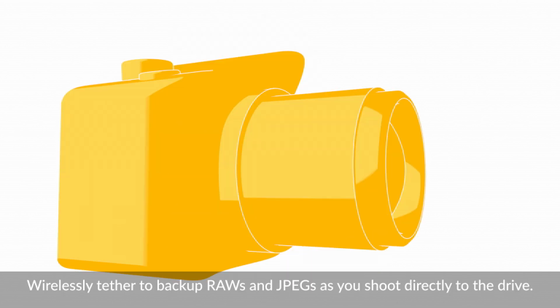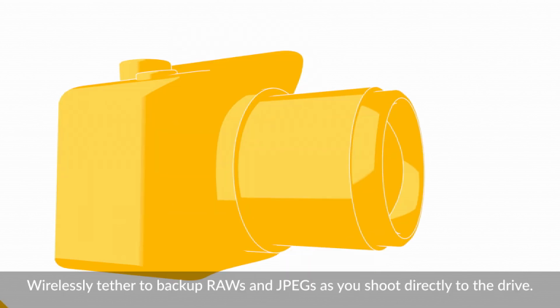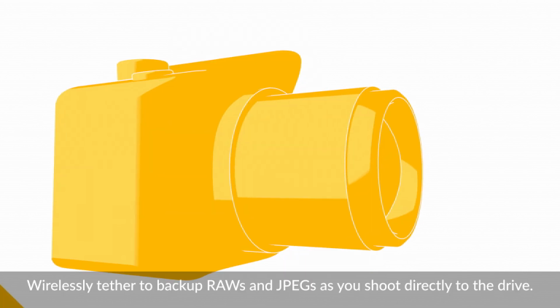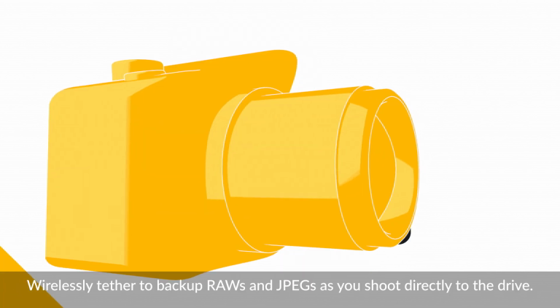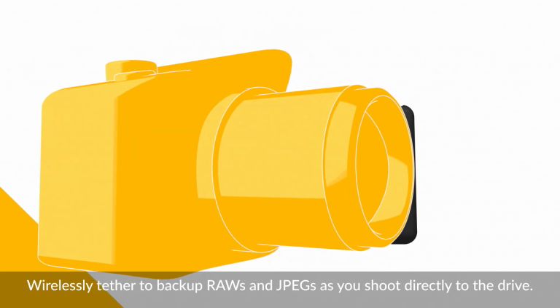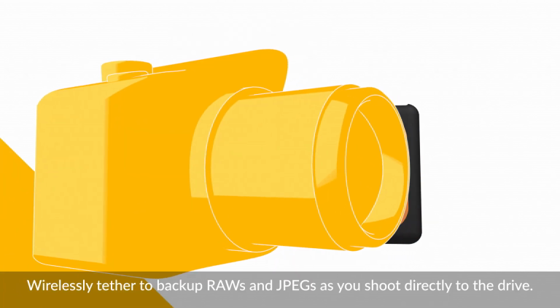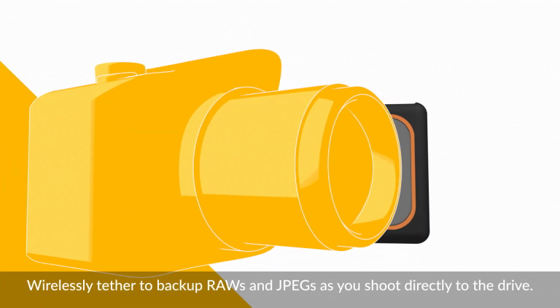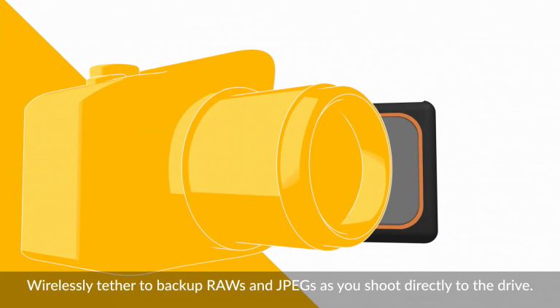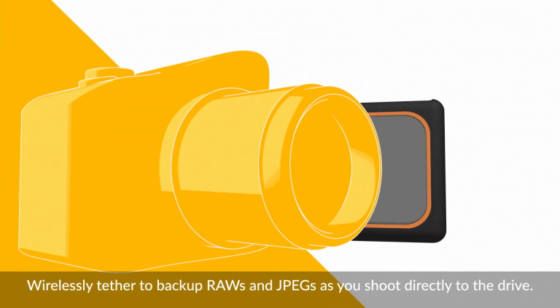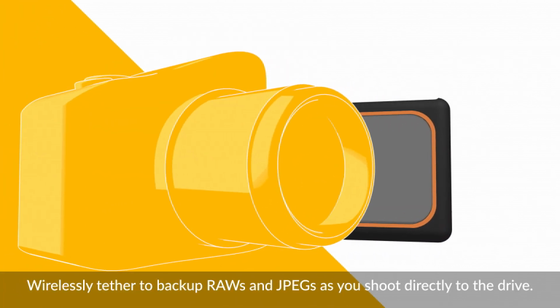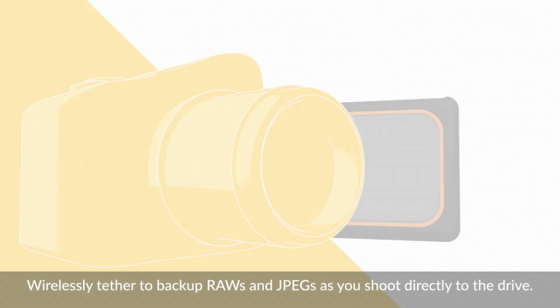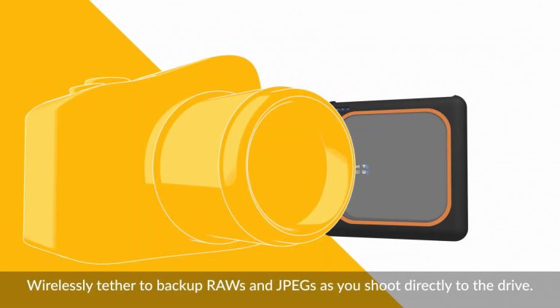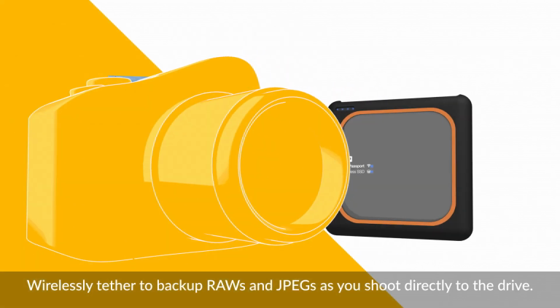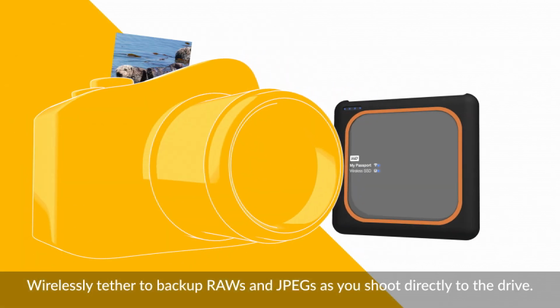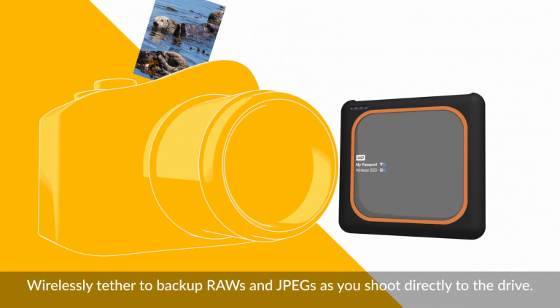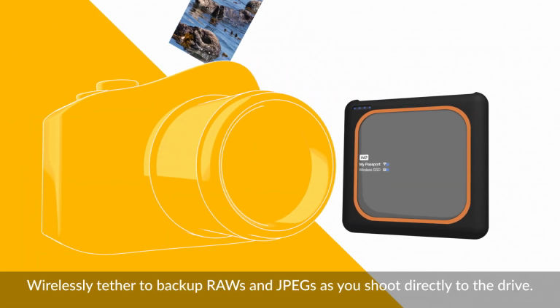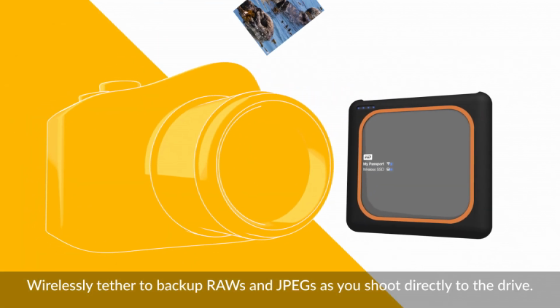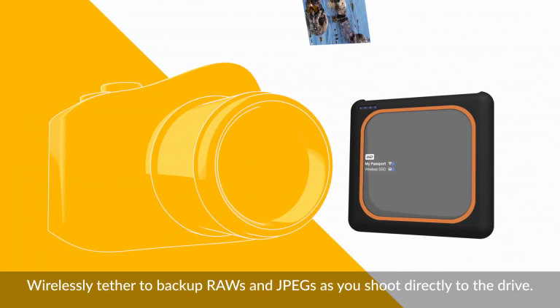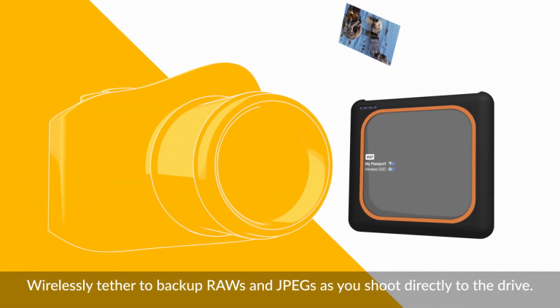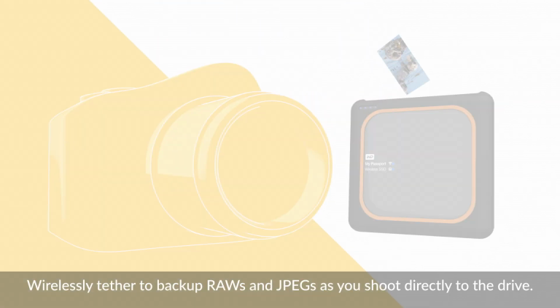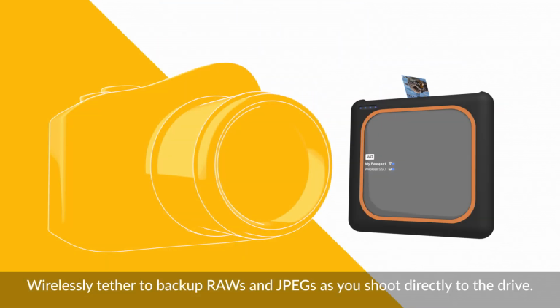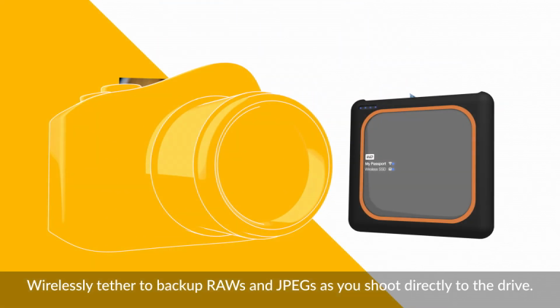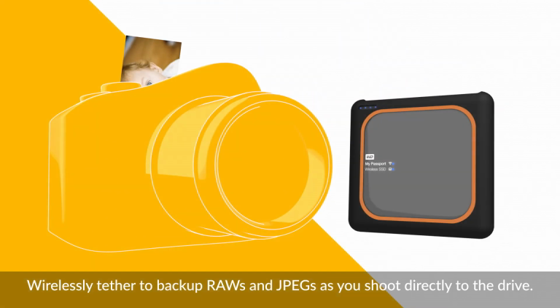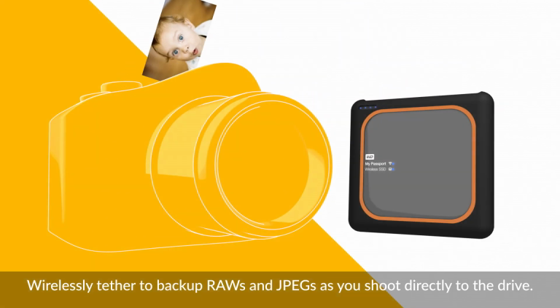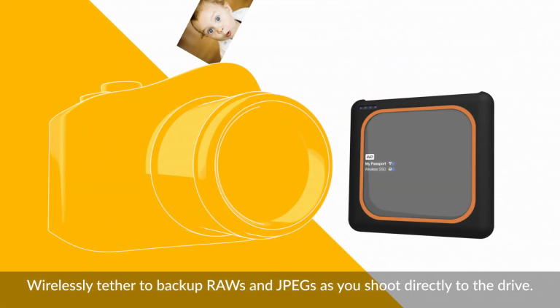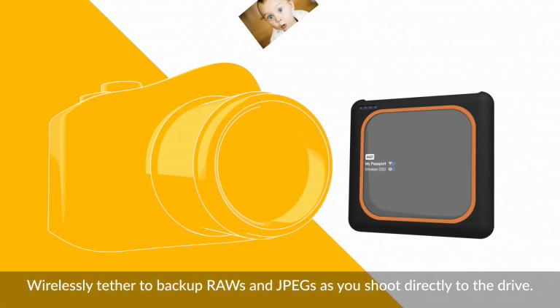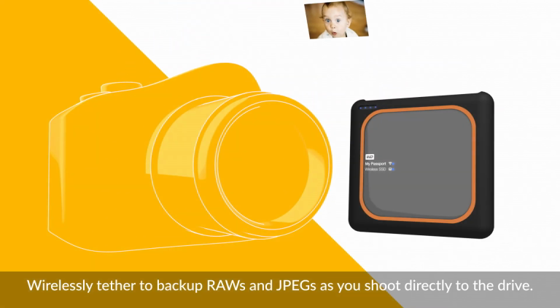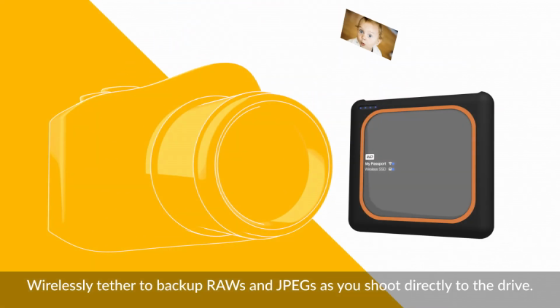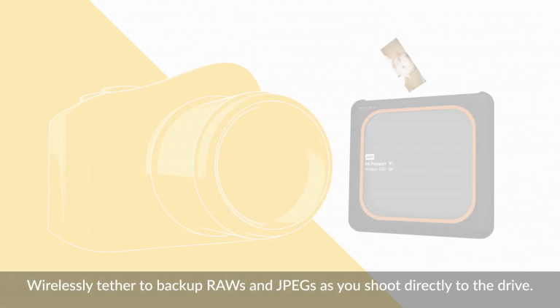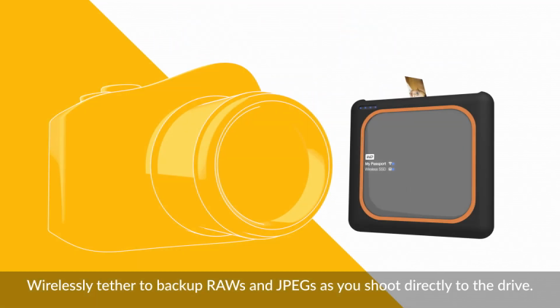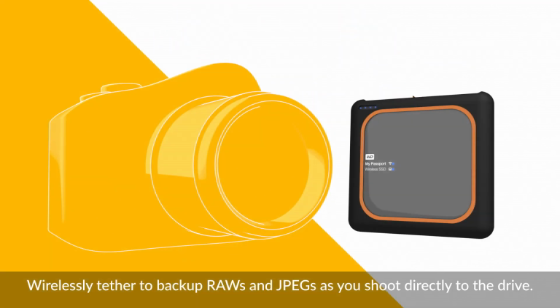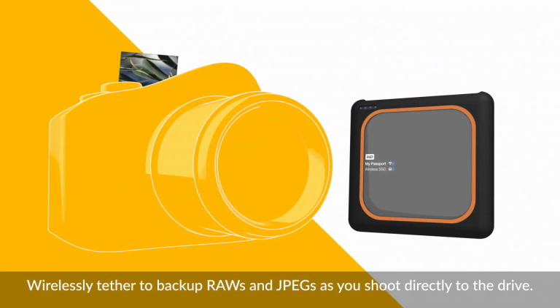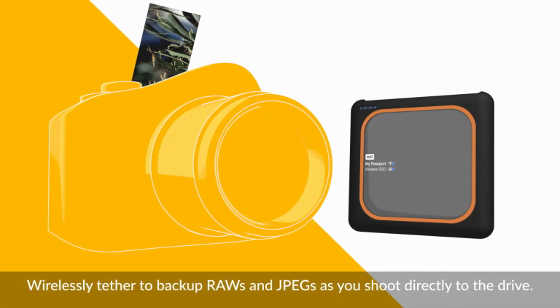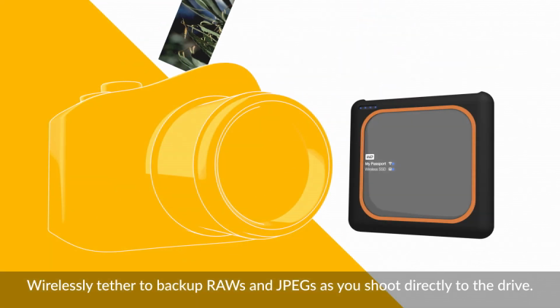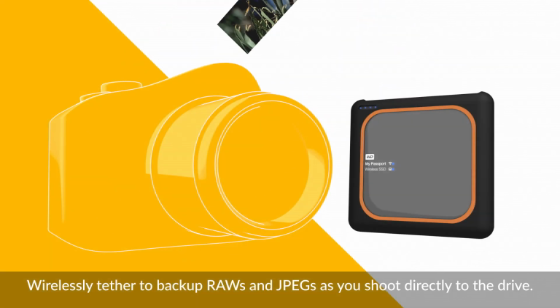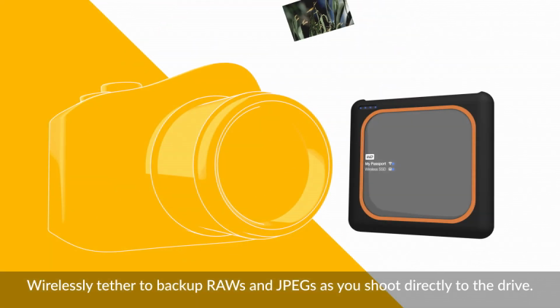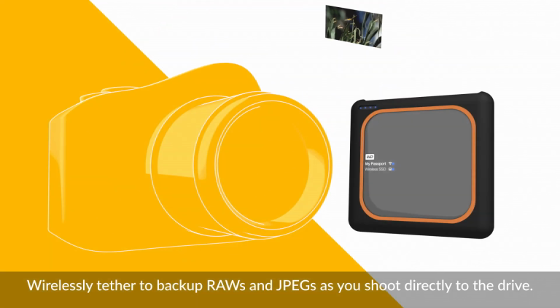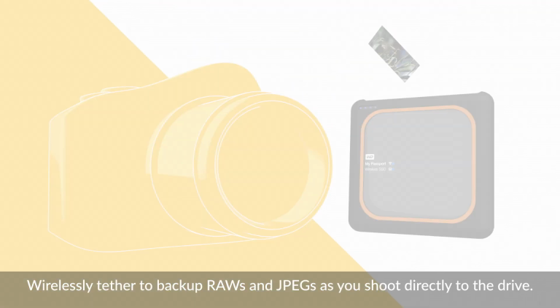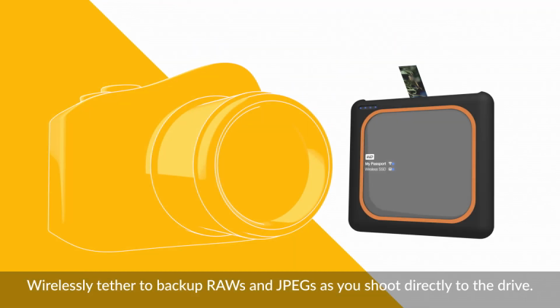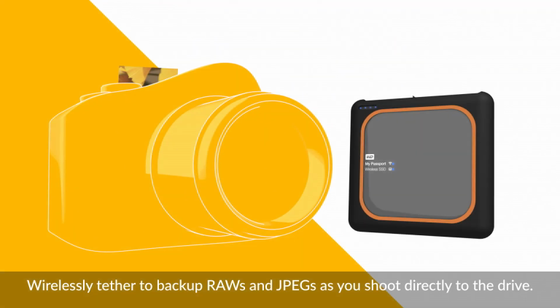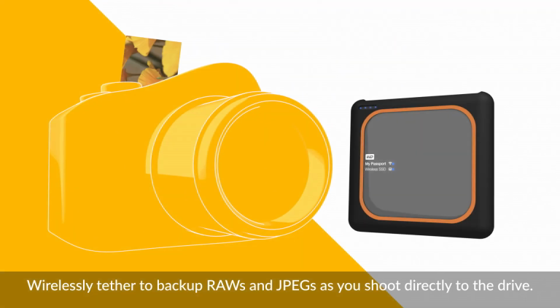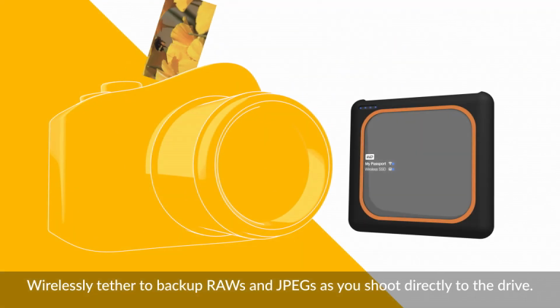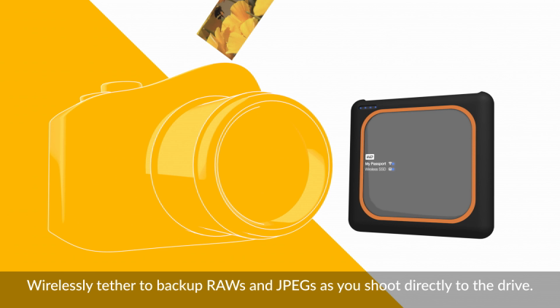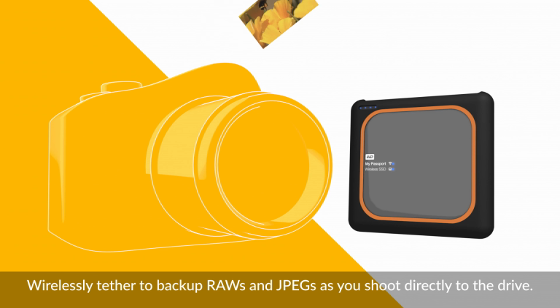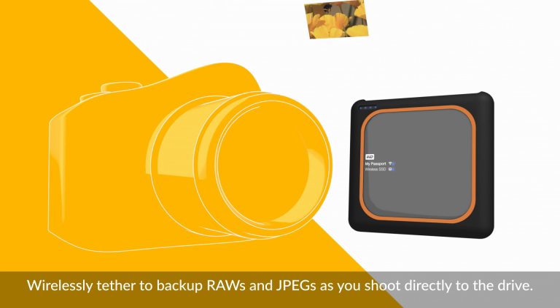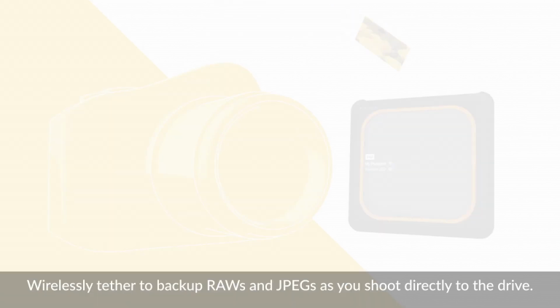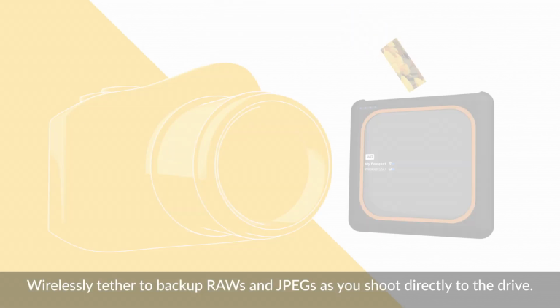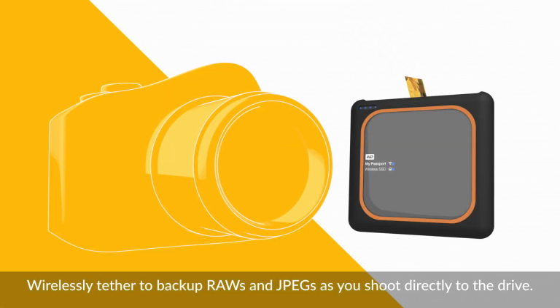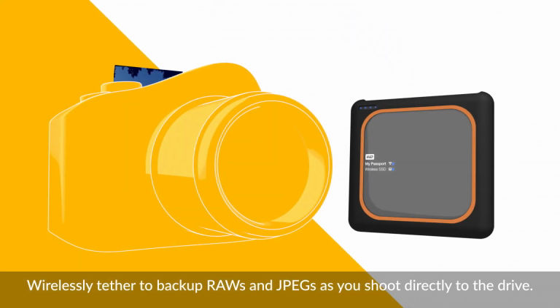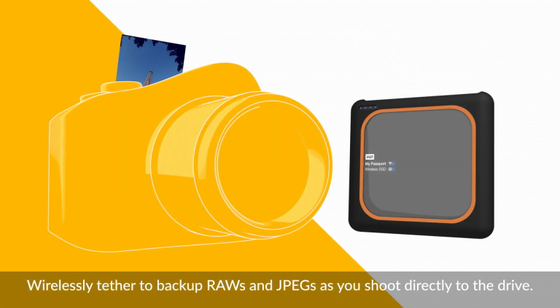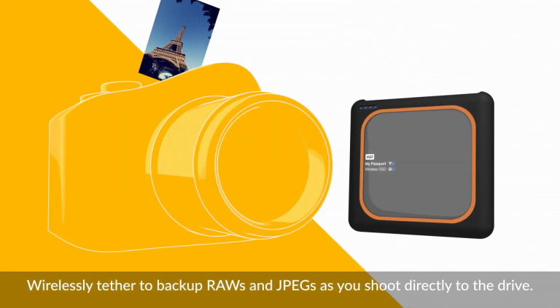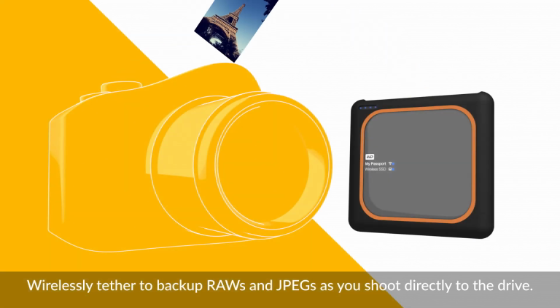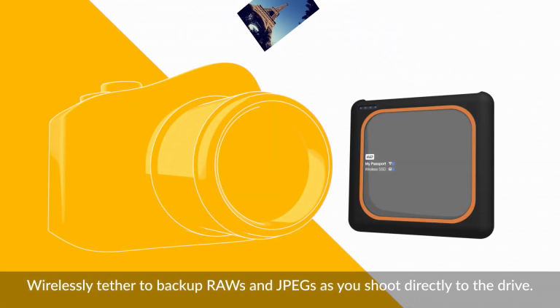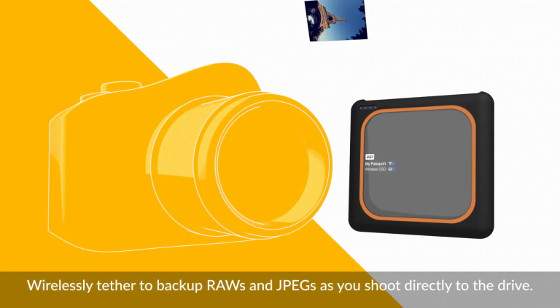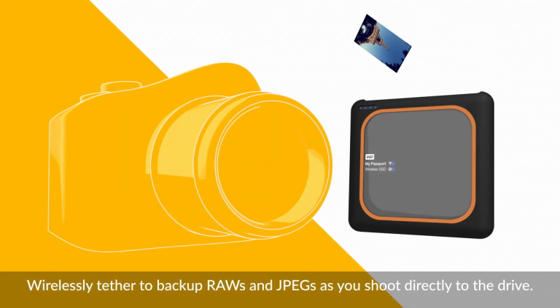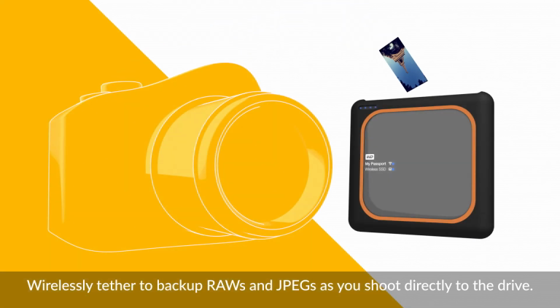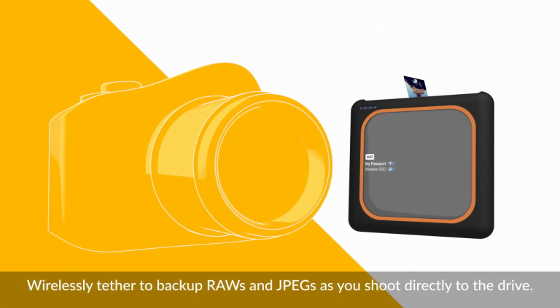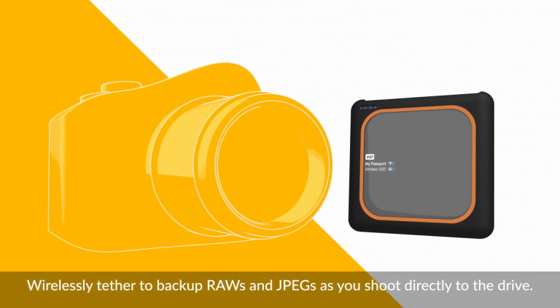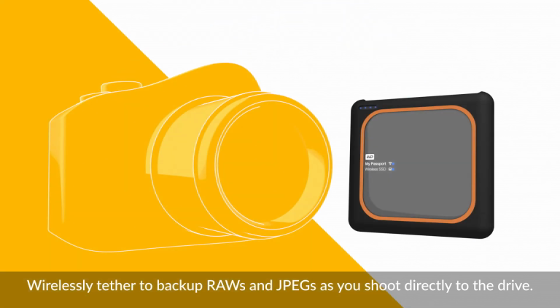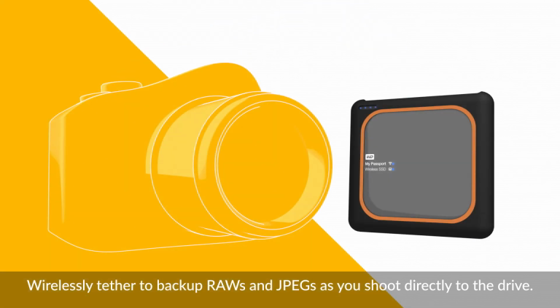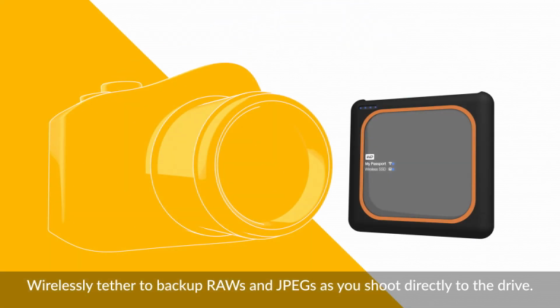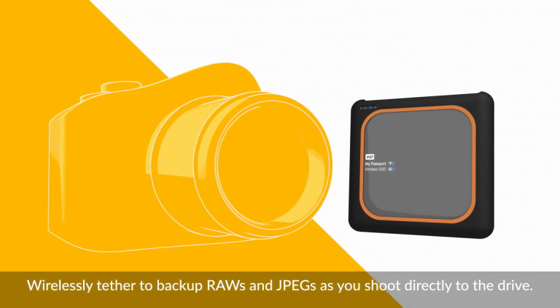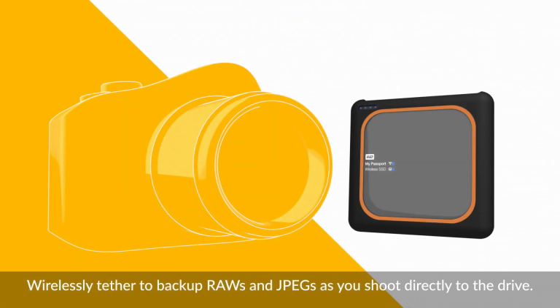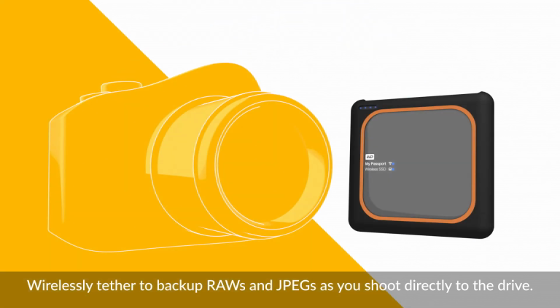Wirelessly tether via FTP with compatible cameras so you can back up RAWs and JPEGs as you shoot directly to the drive.